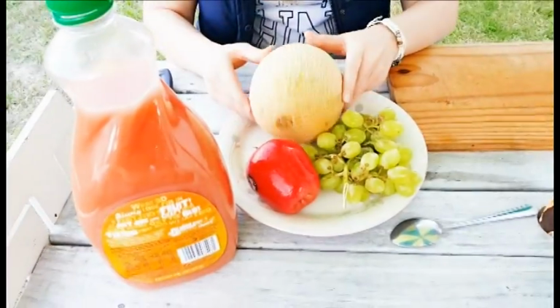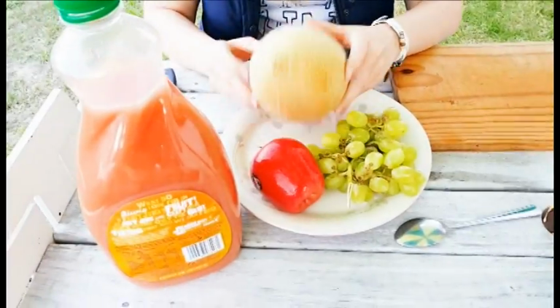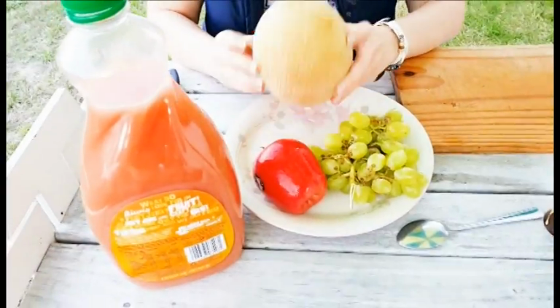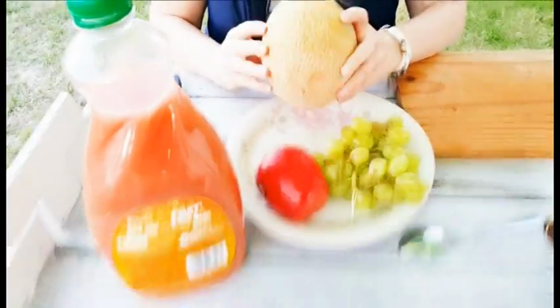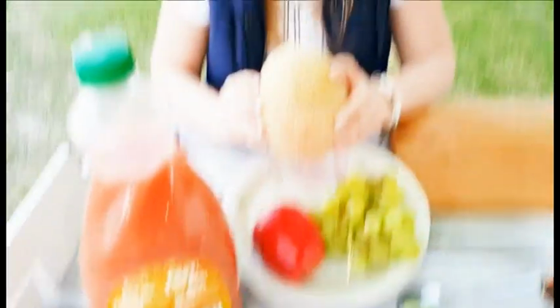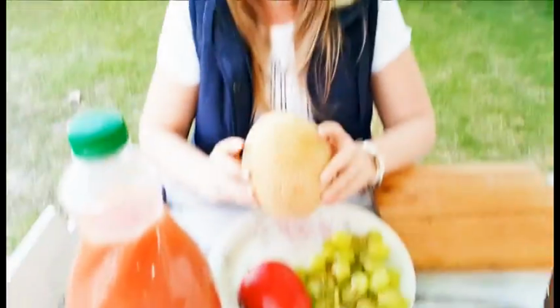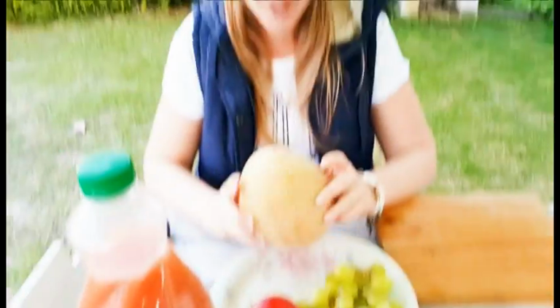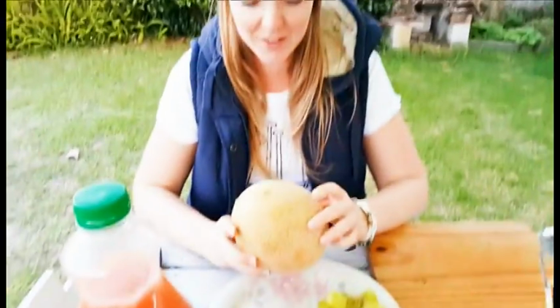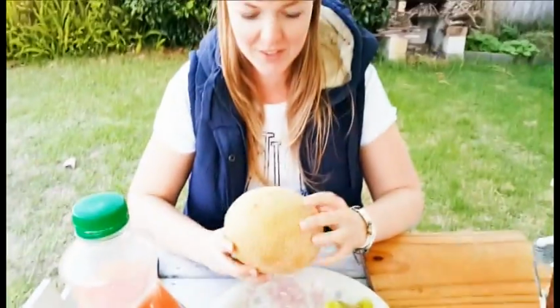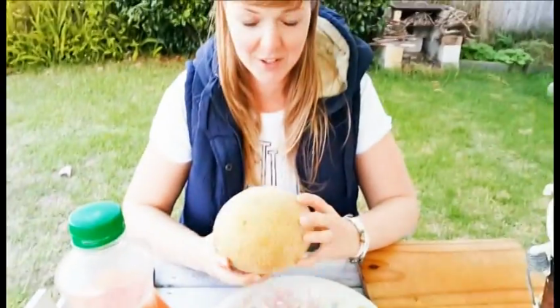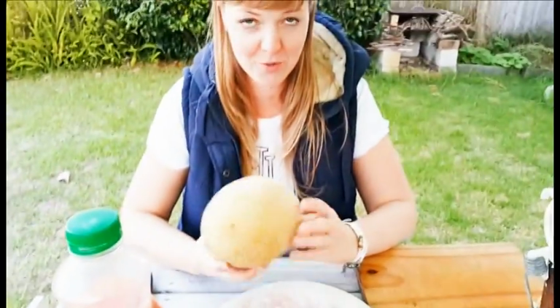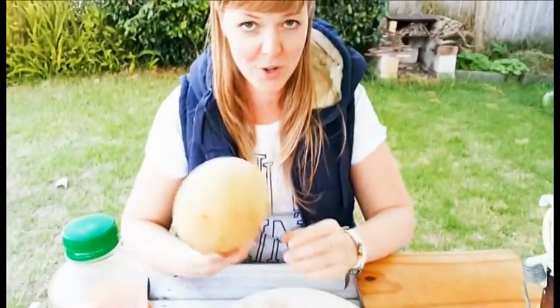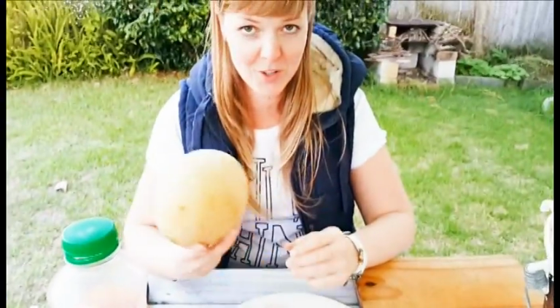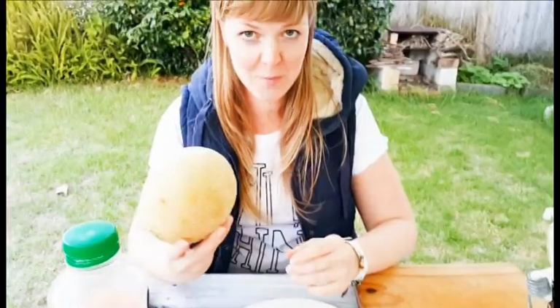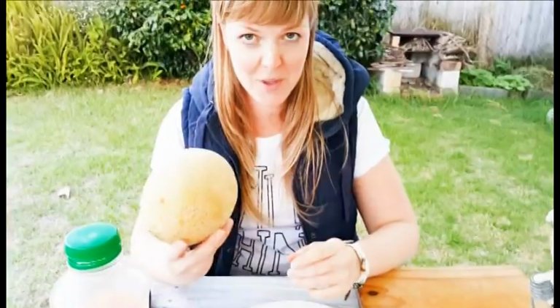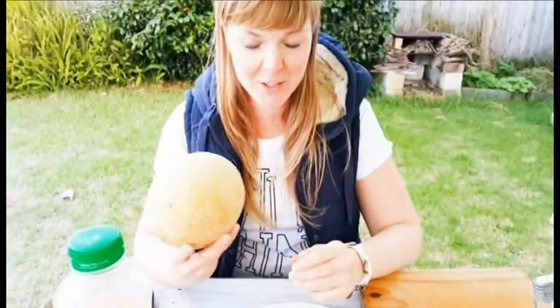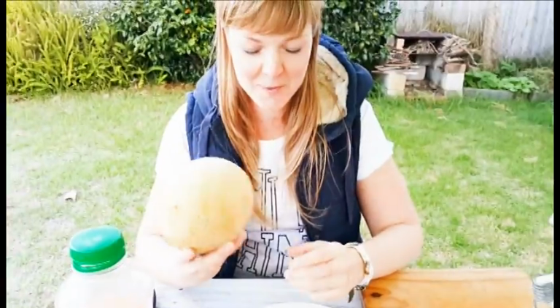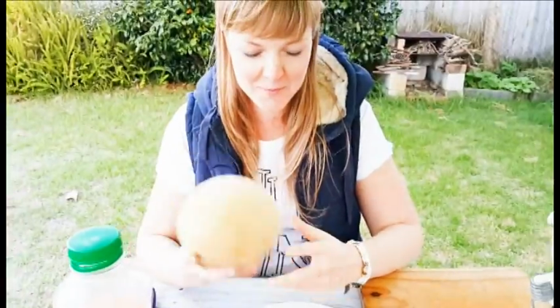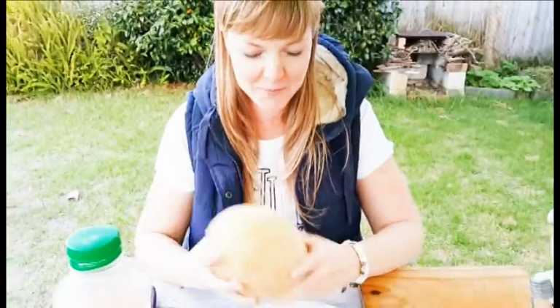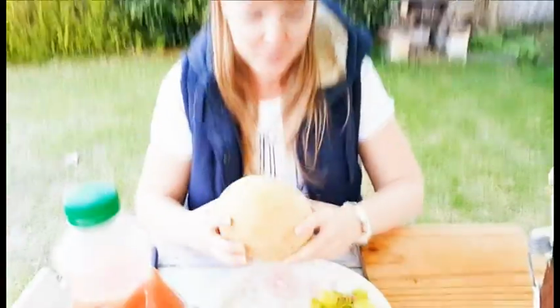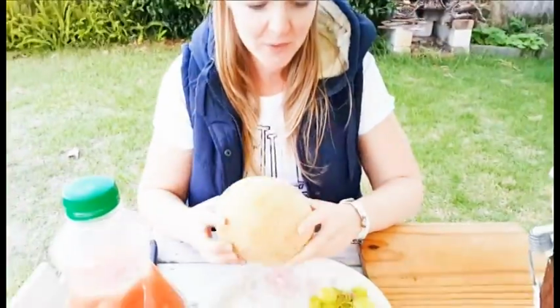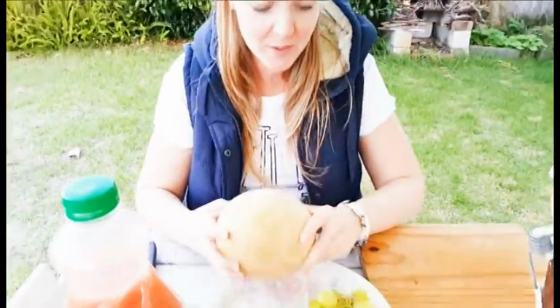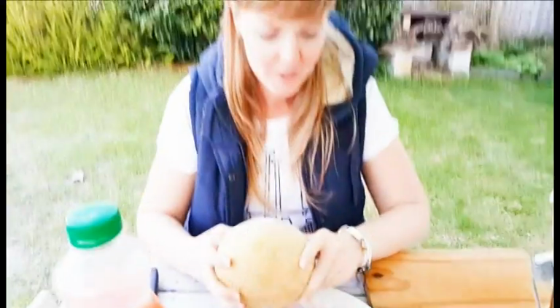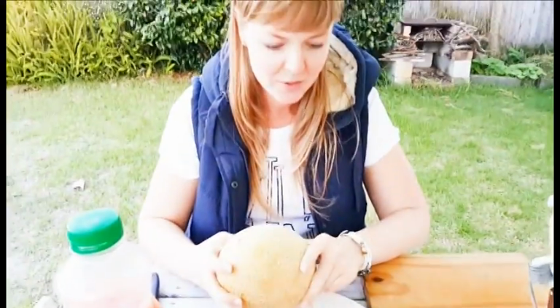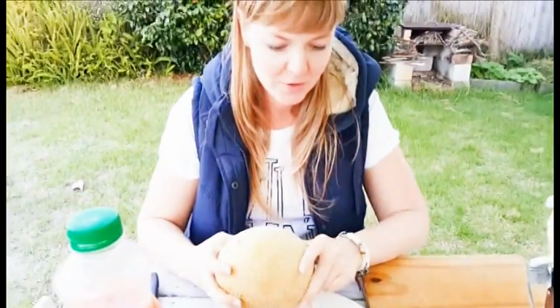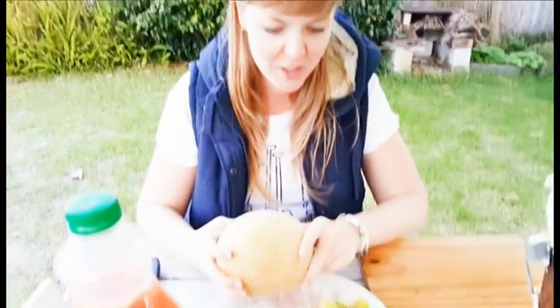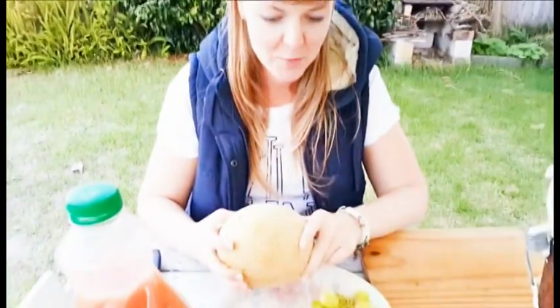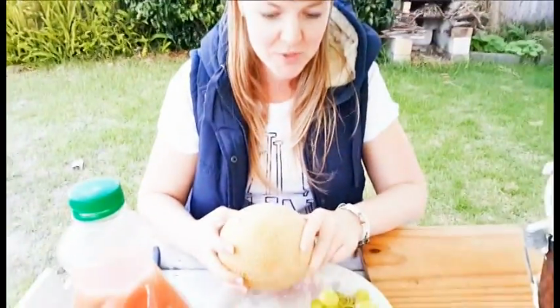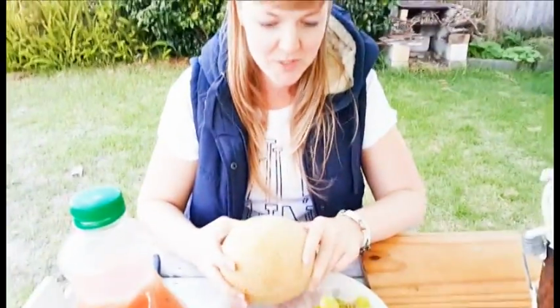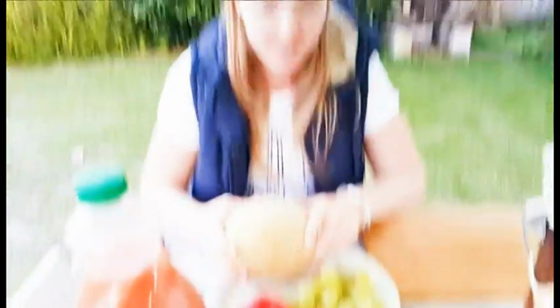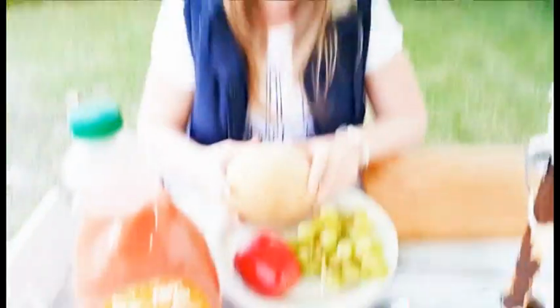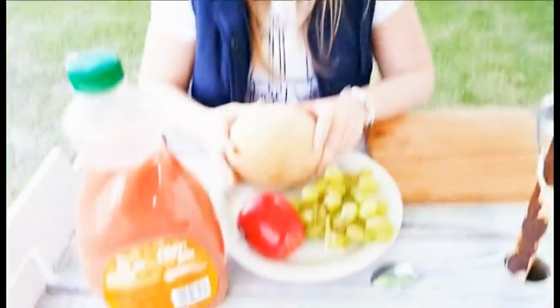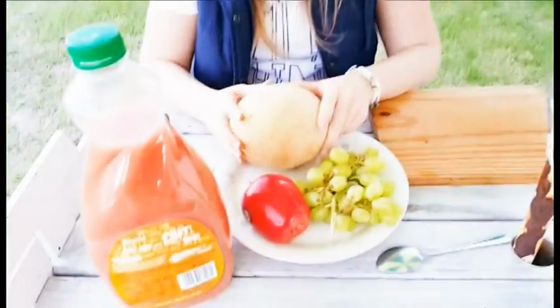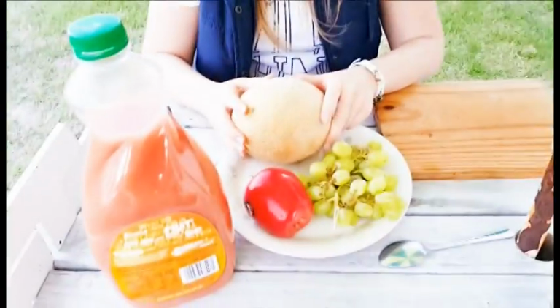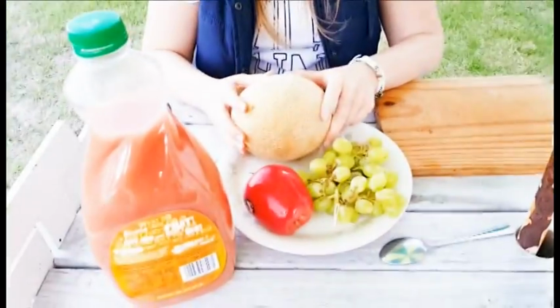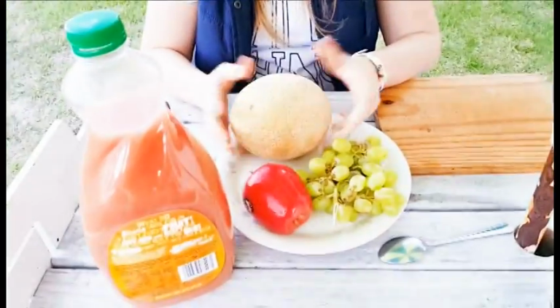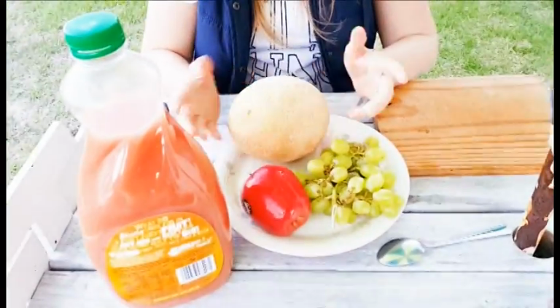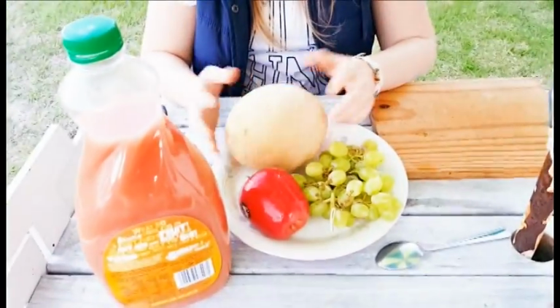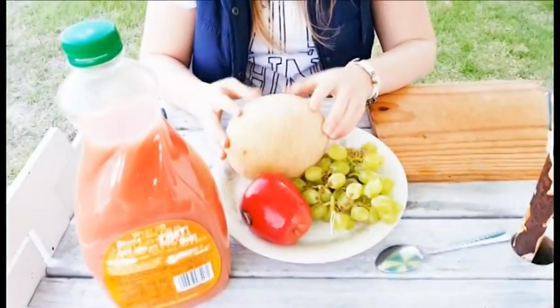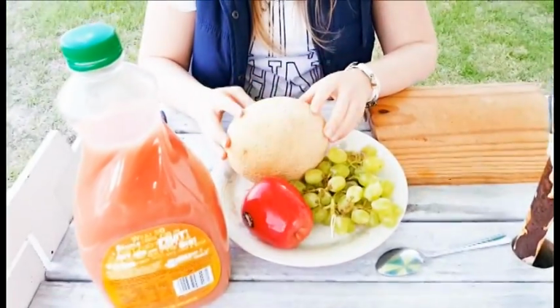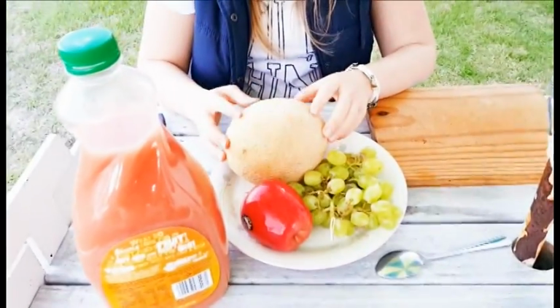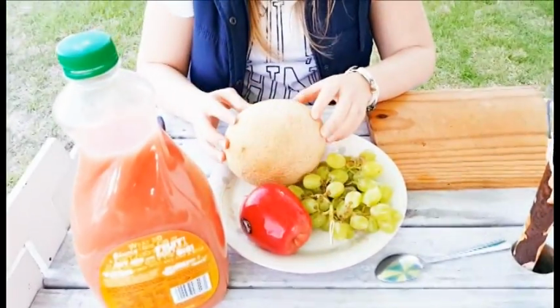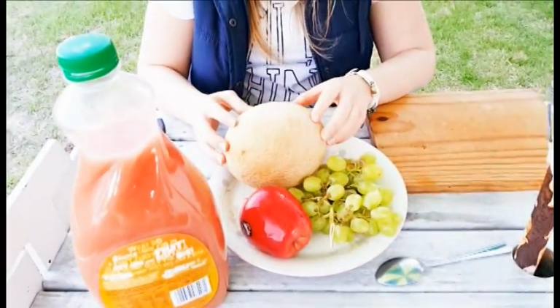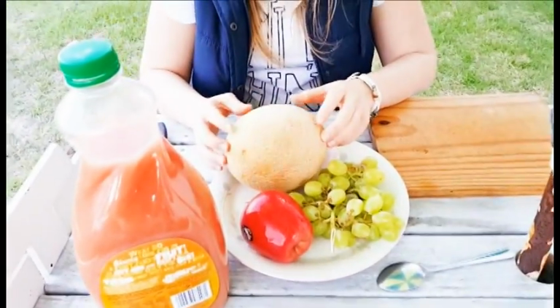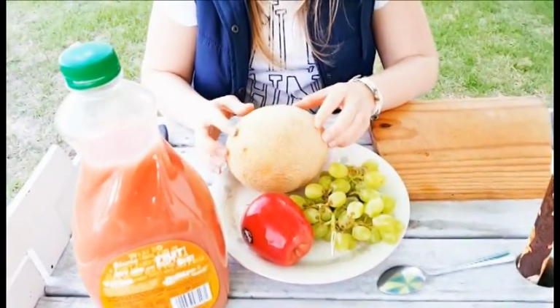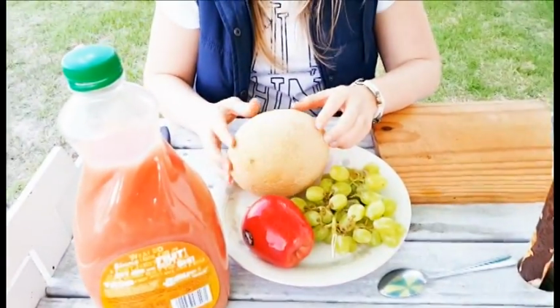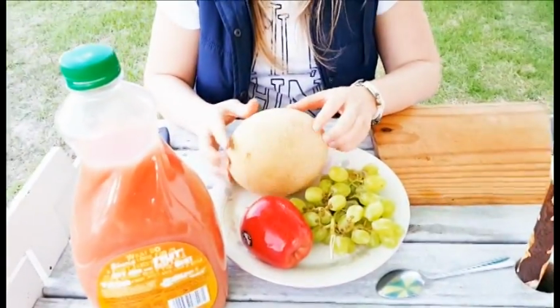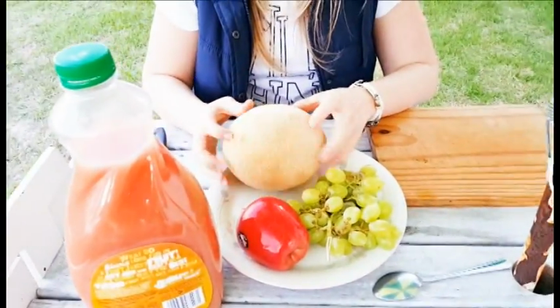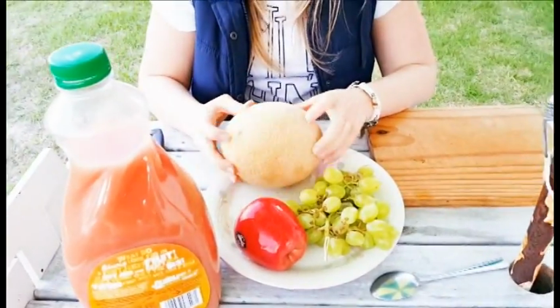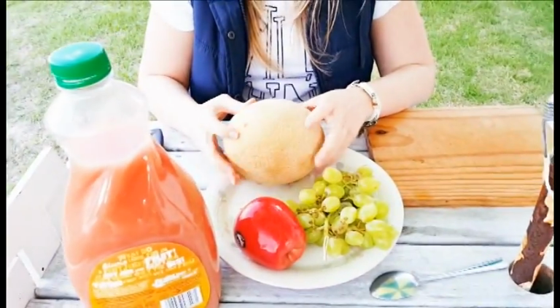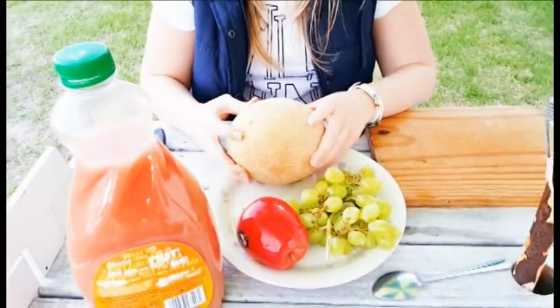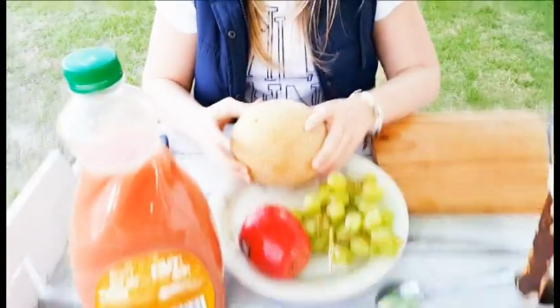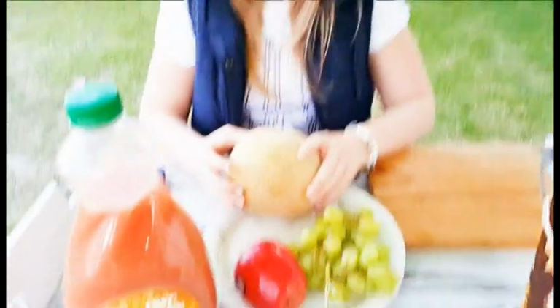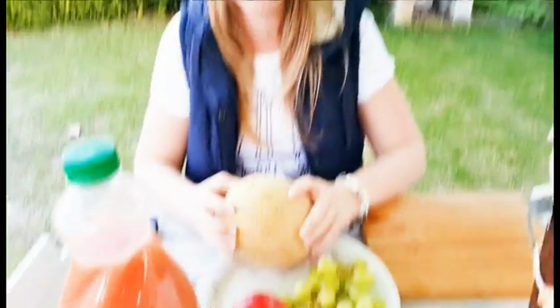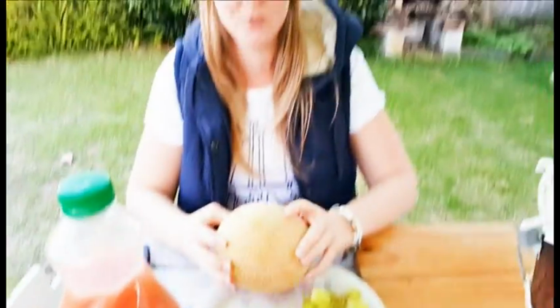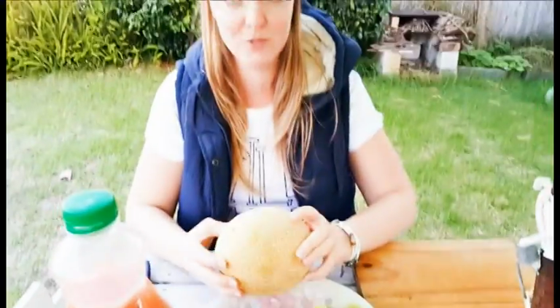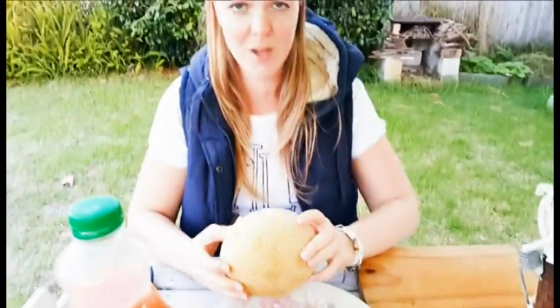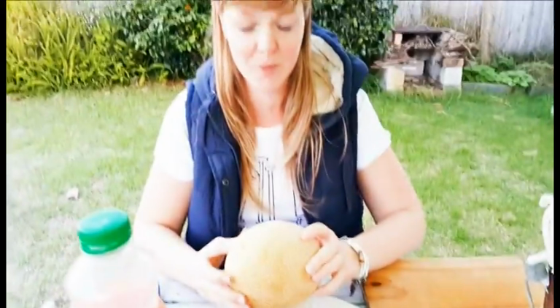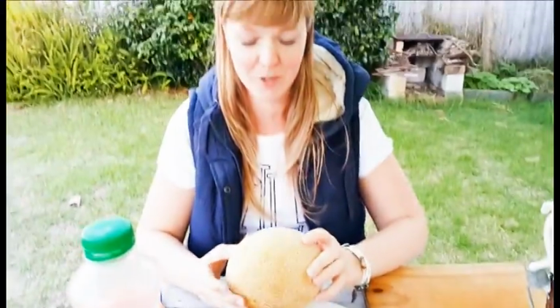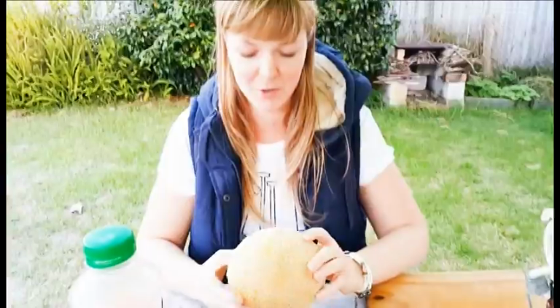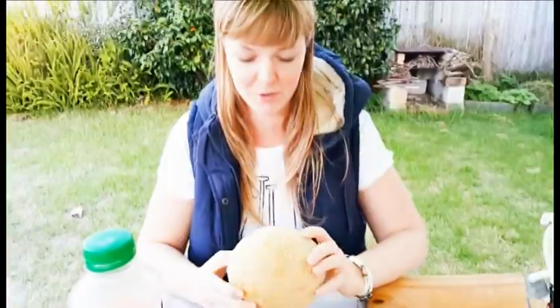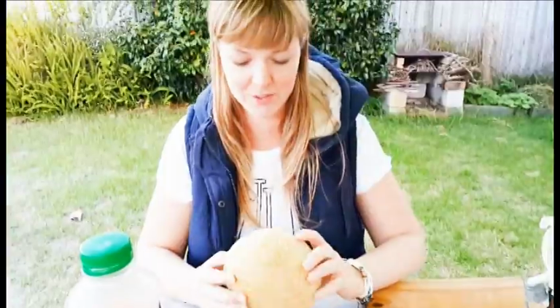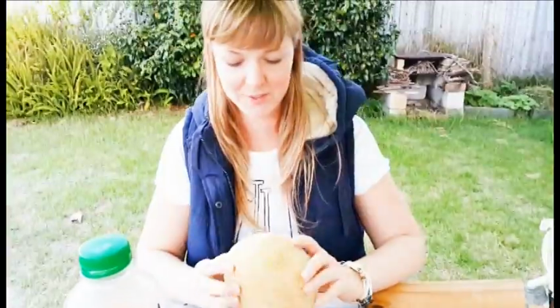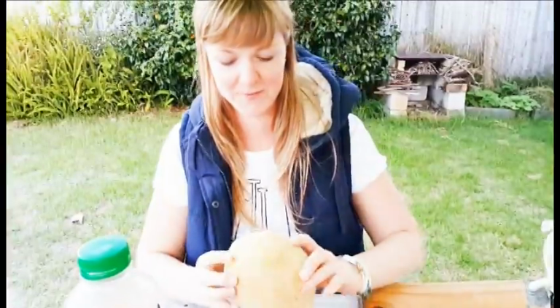So what we've got: rock melon, grapes, and apple. Not much, but we'll try to make something out of it.